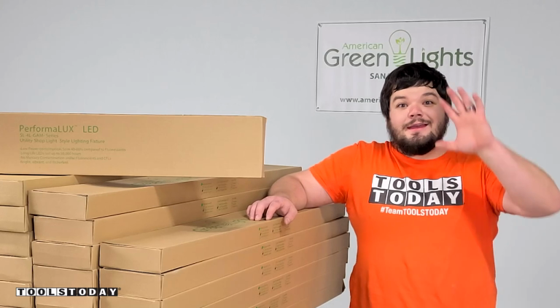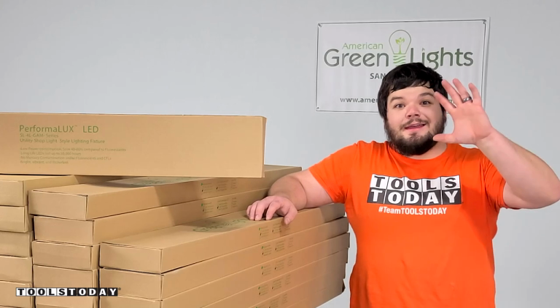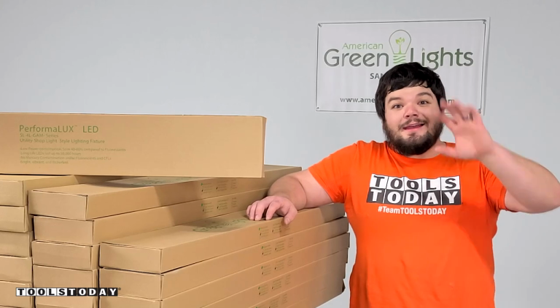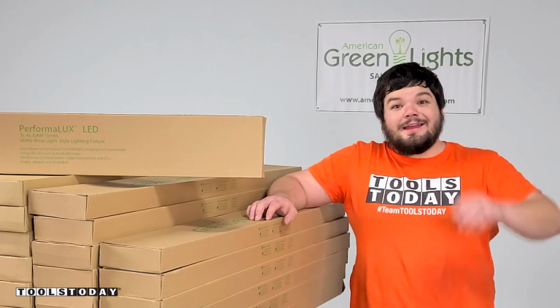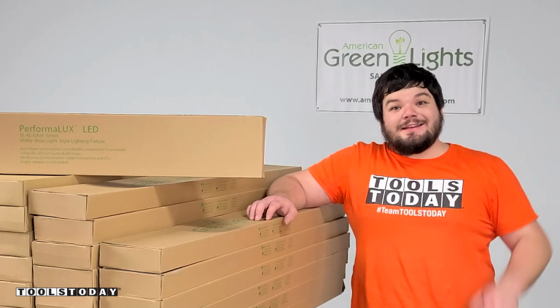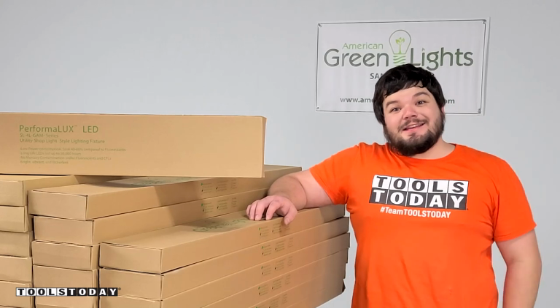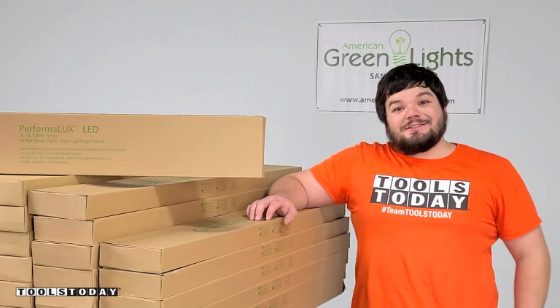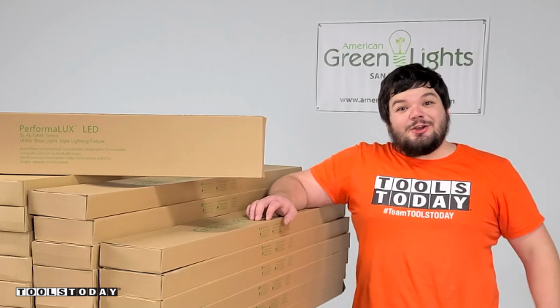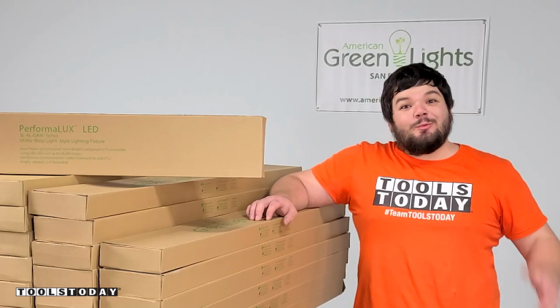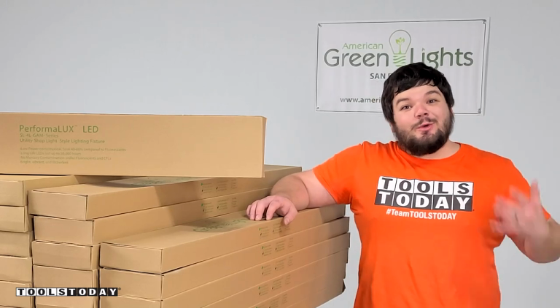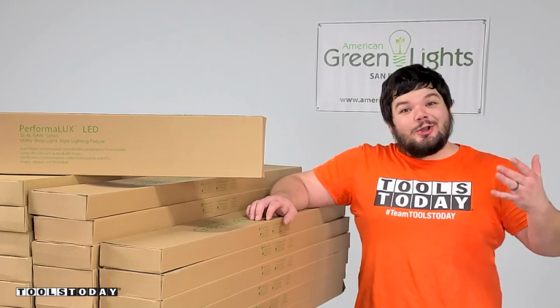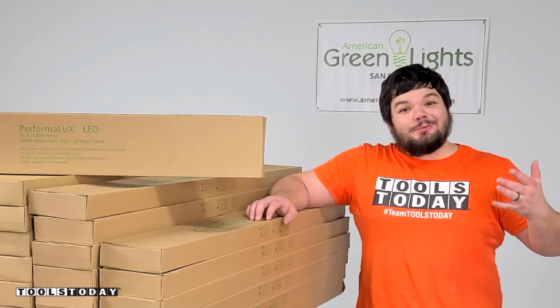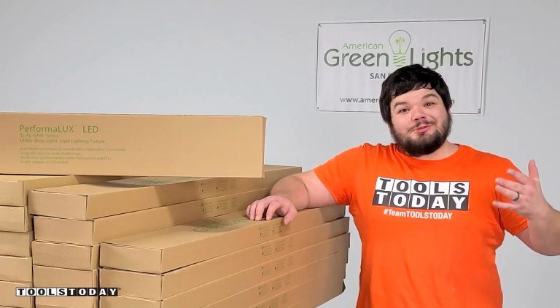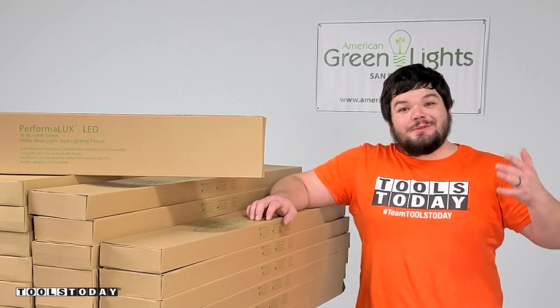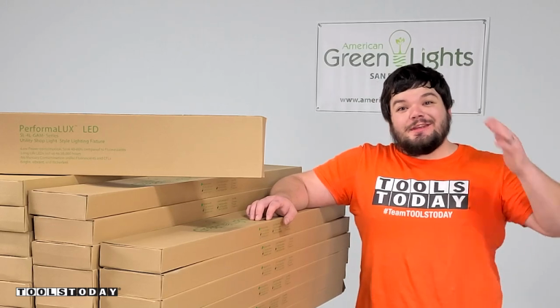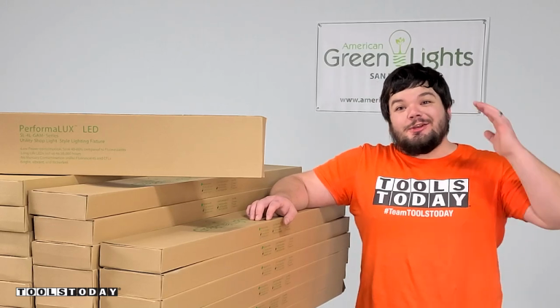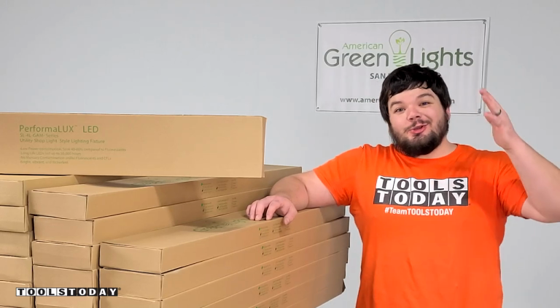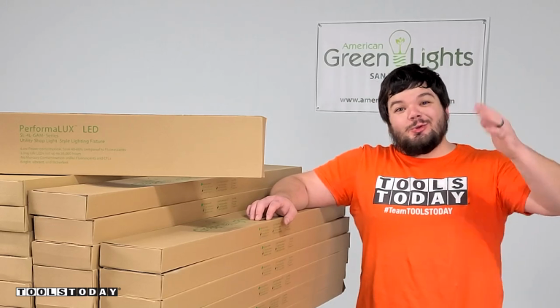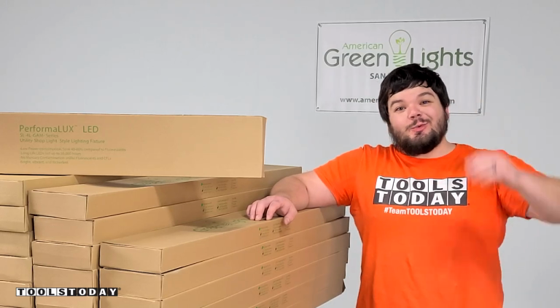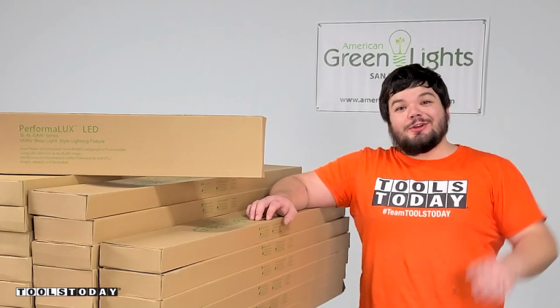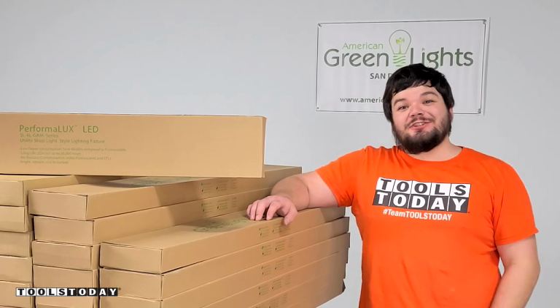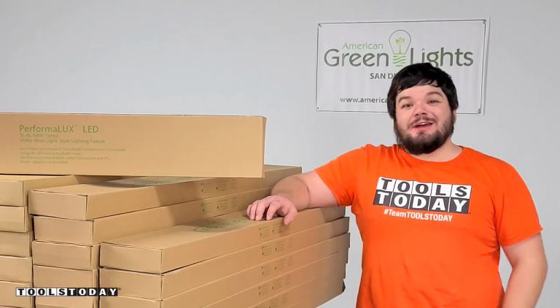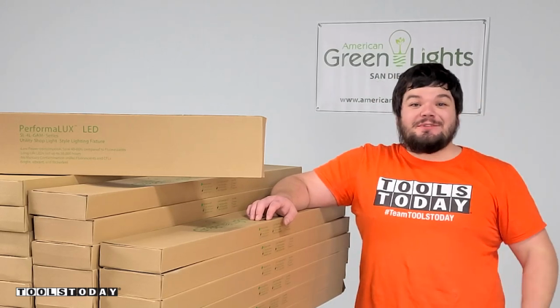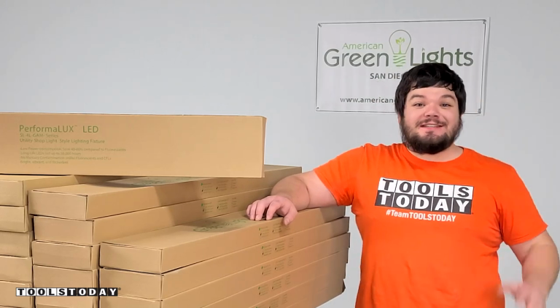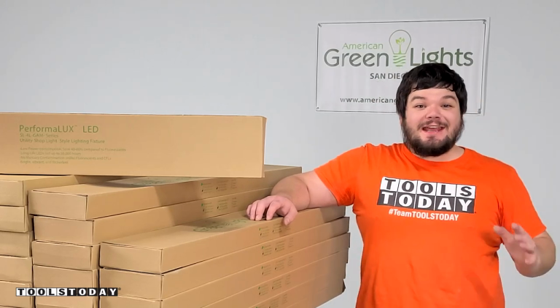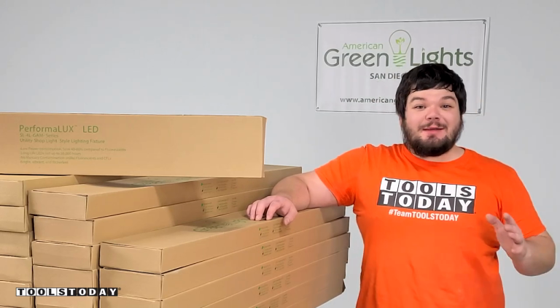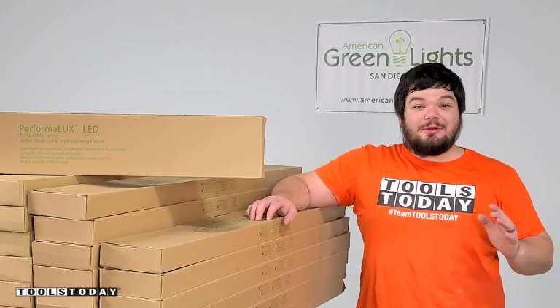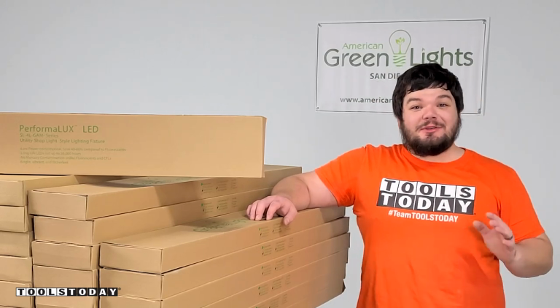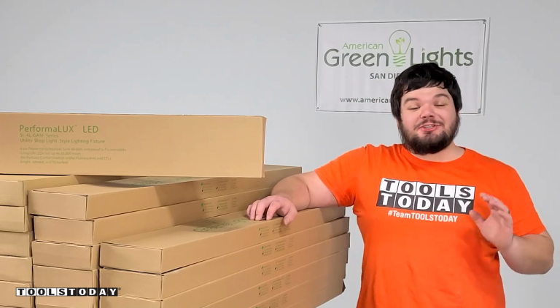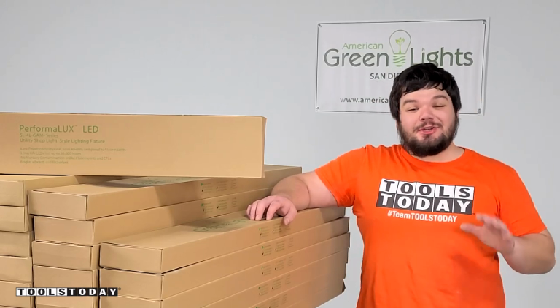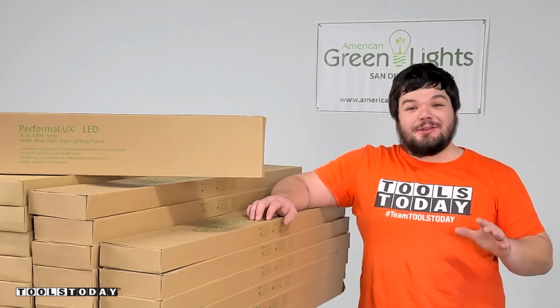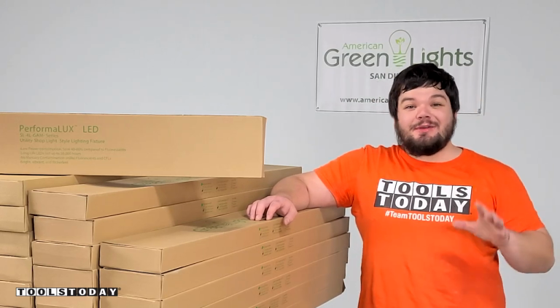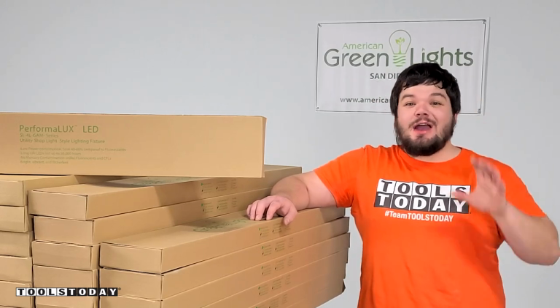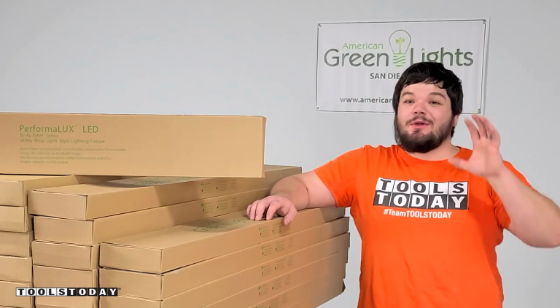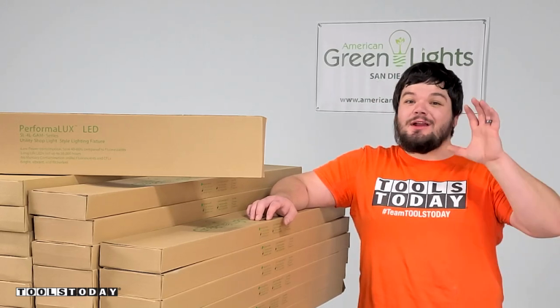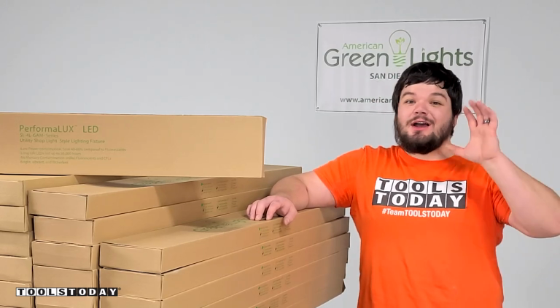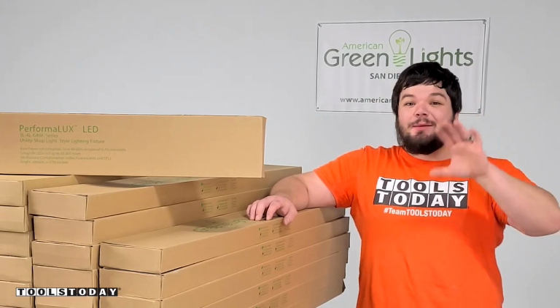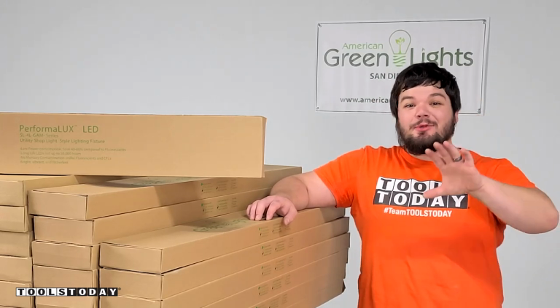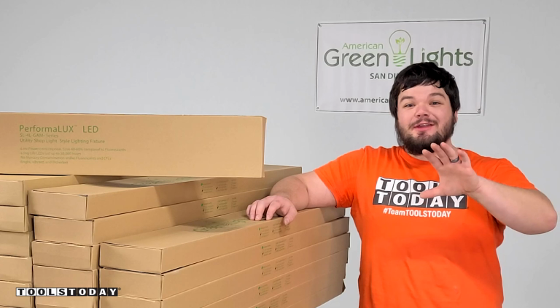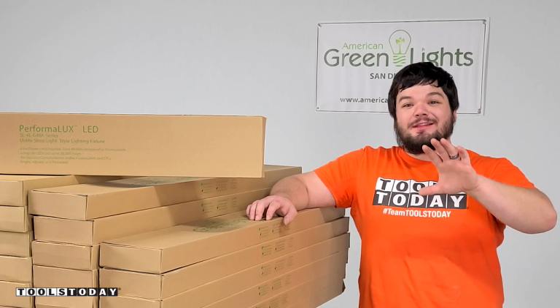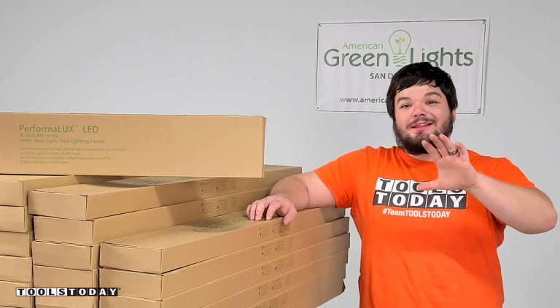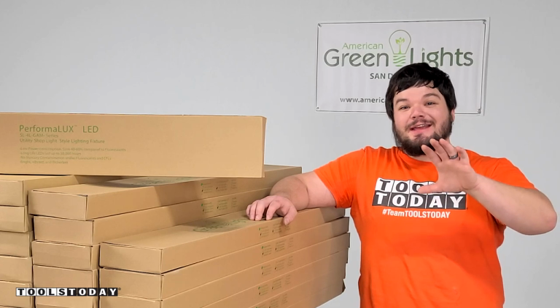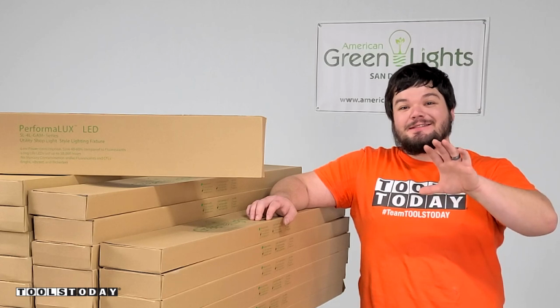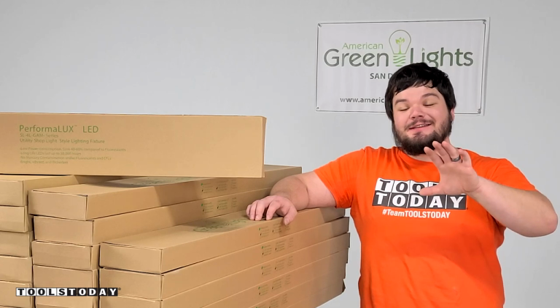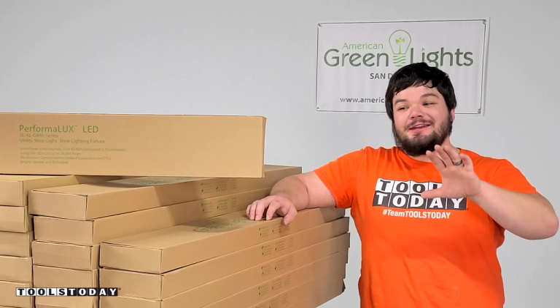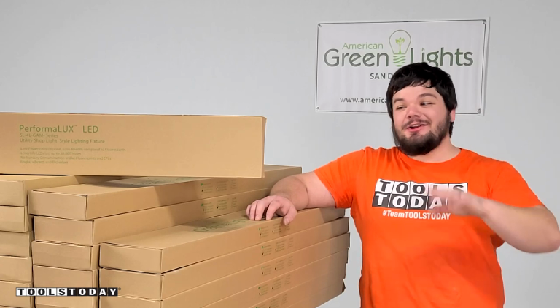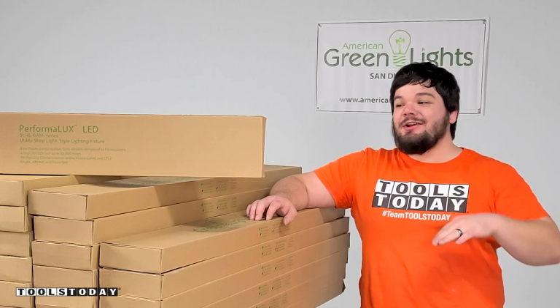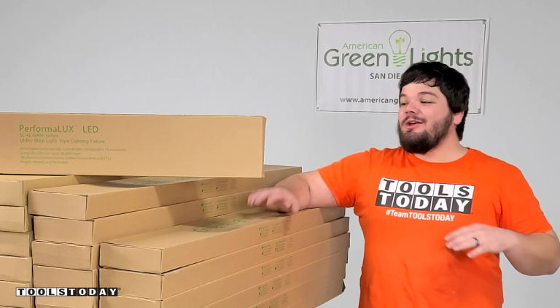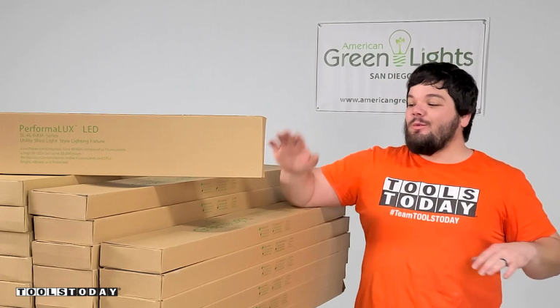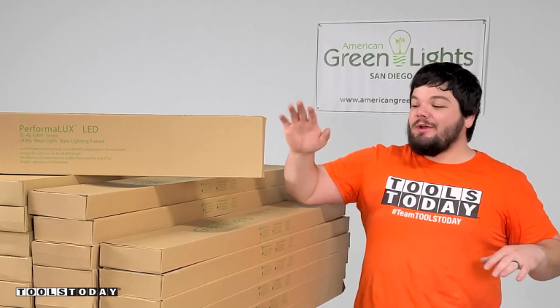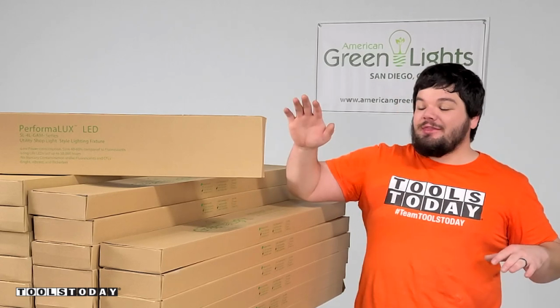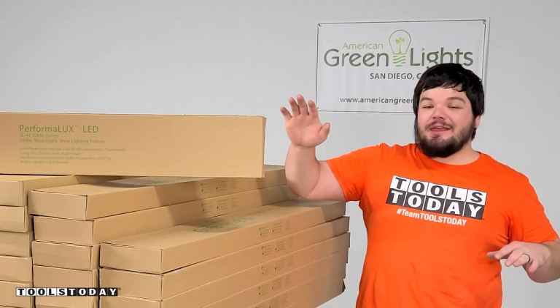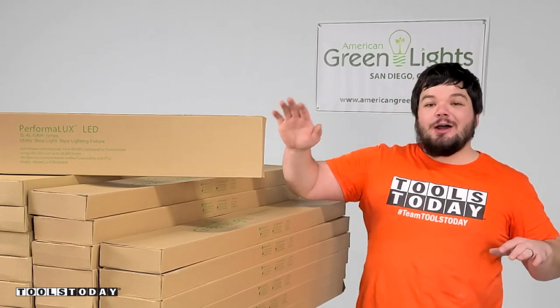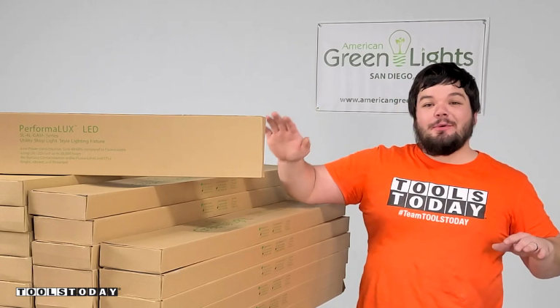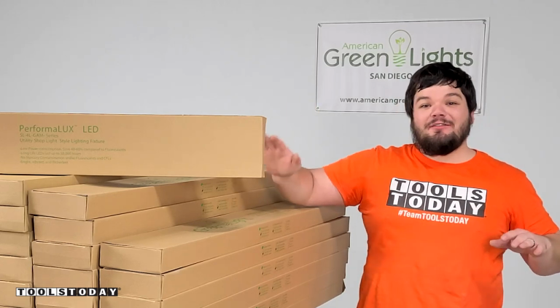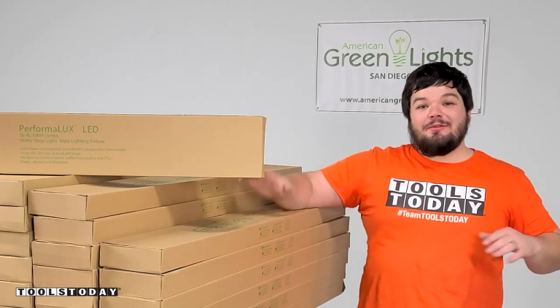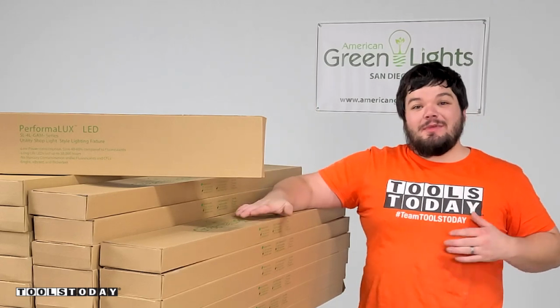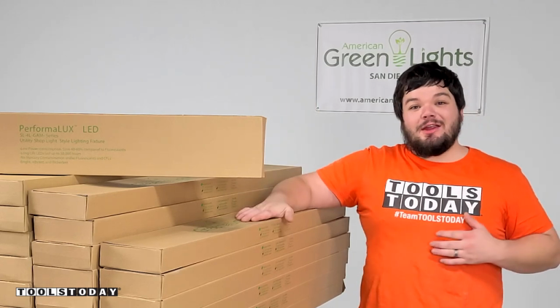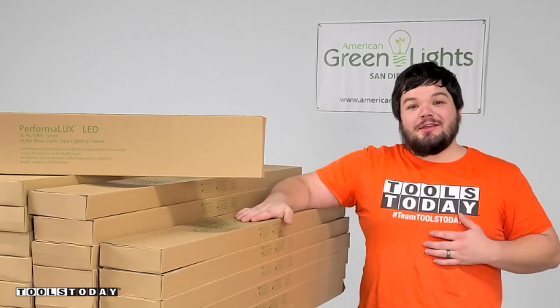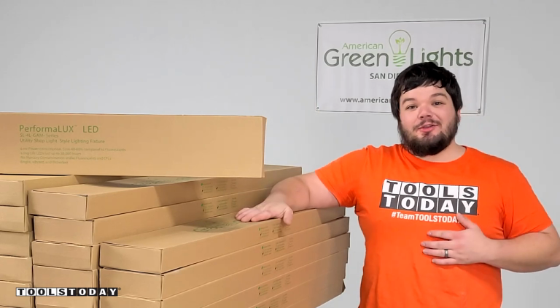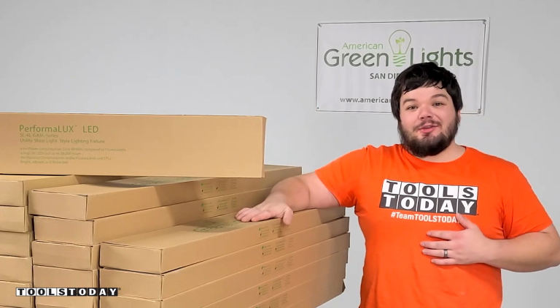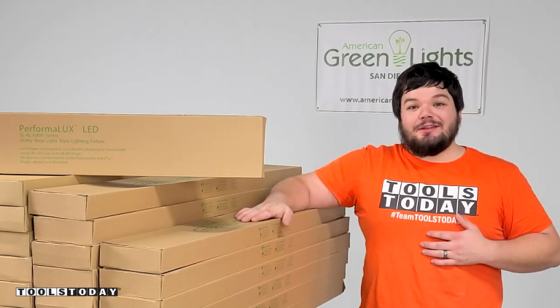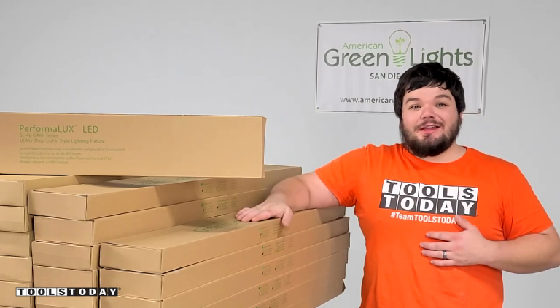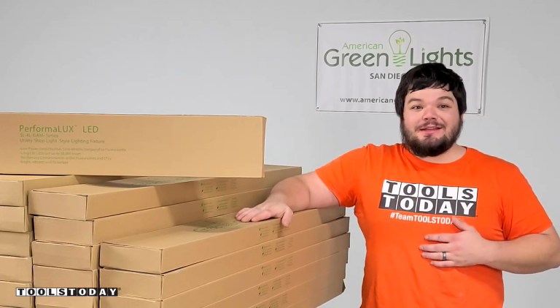Hey guys, how's it going? Welcome to the new workshop. Today I'm going to be showing you how we're going to upgrade the lights in here with the help of American Green Lights.